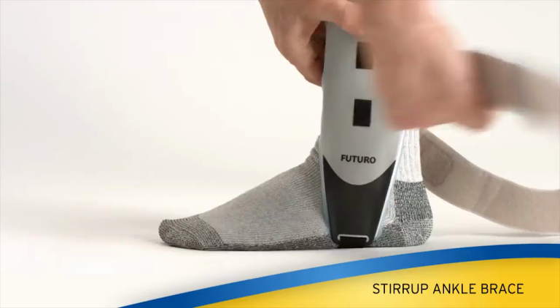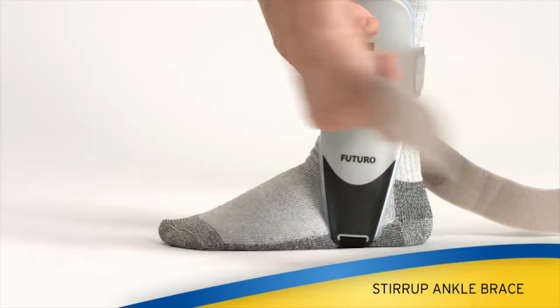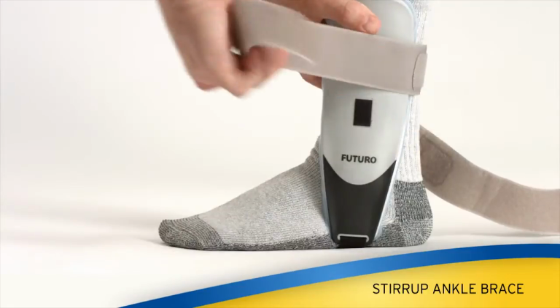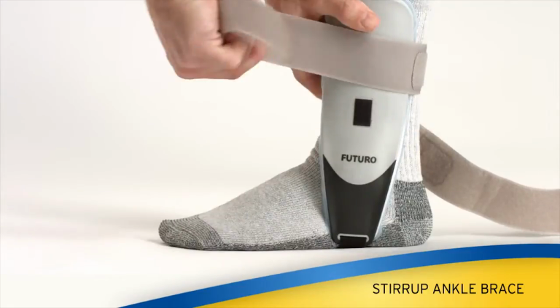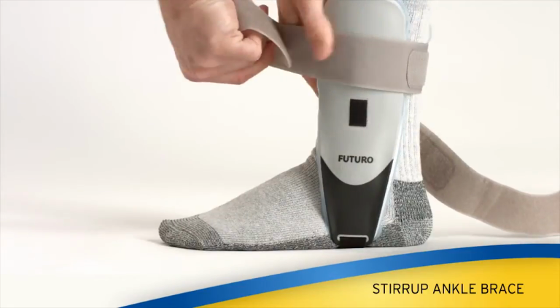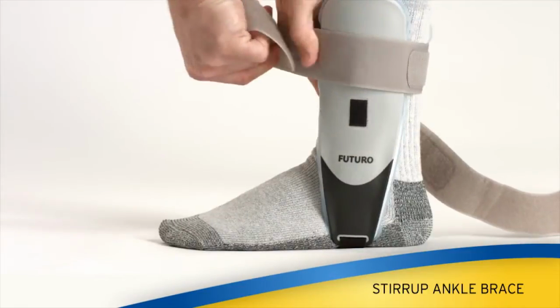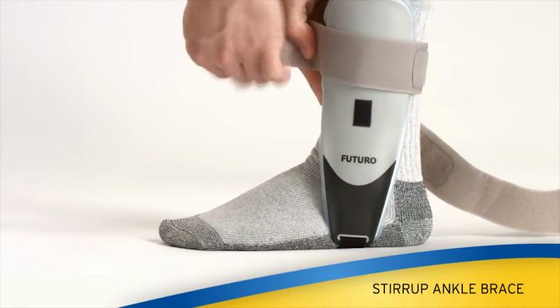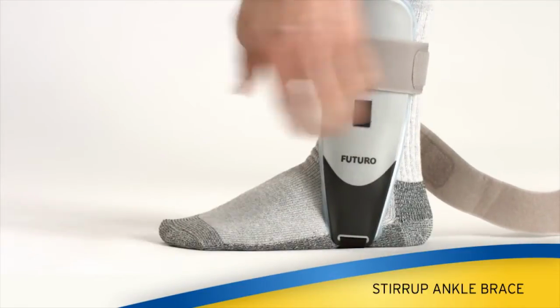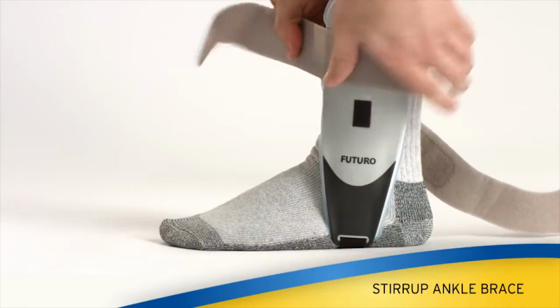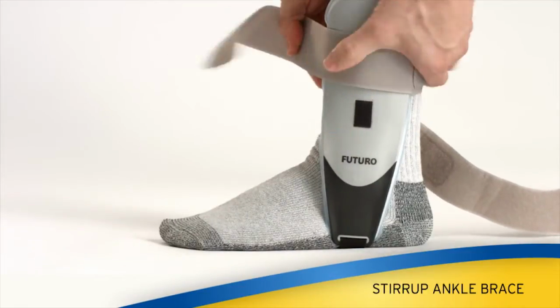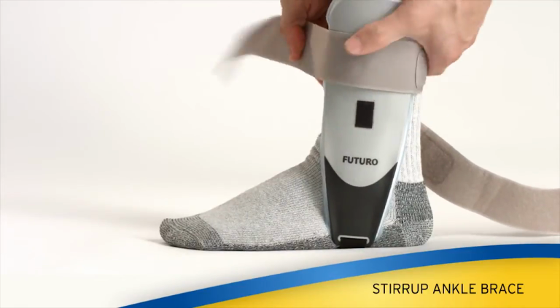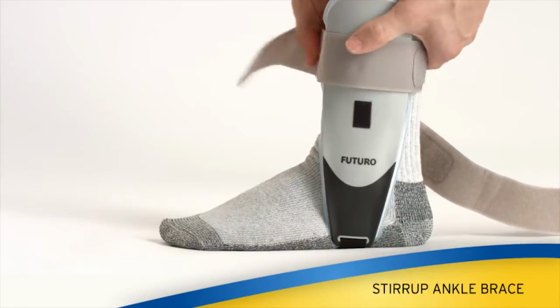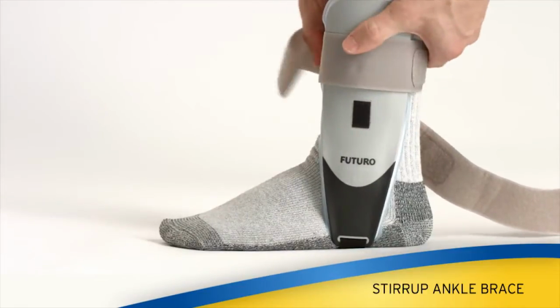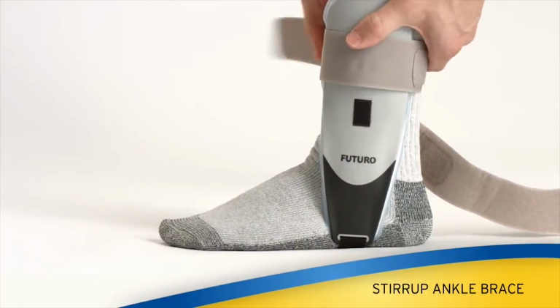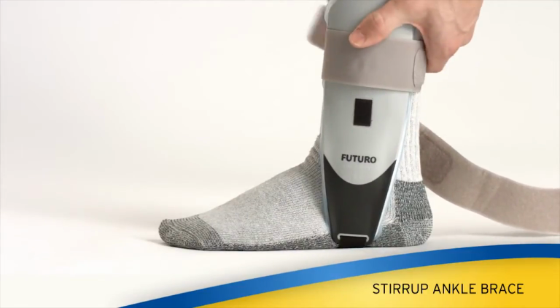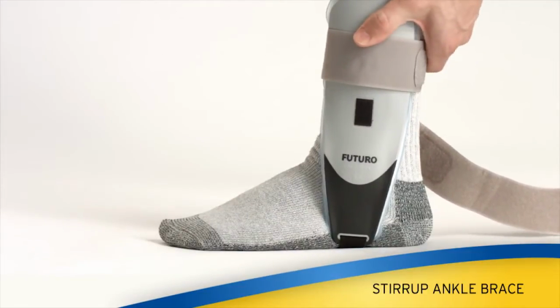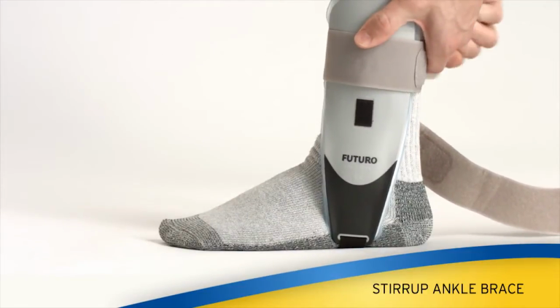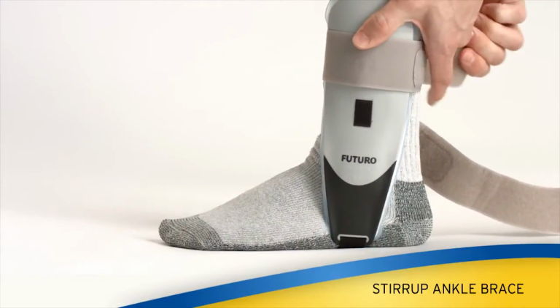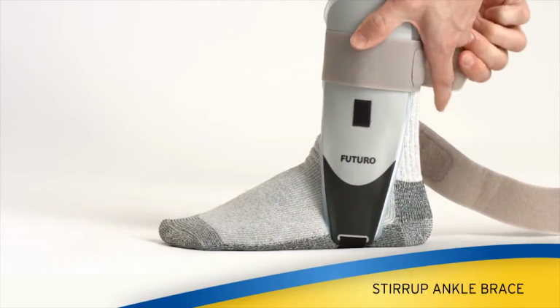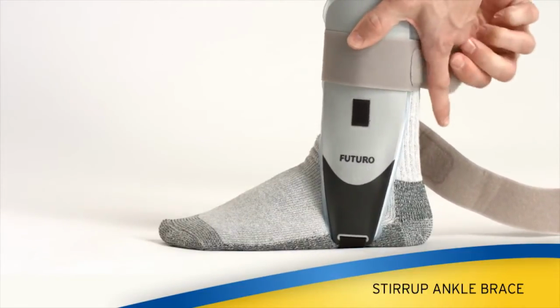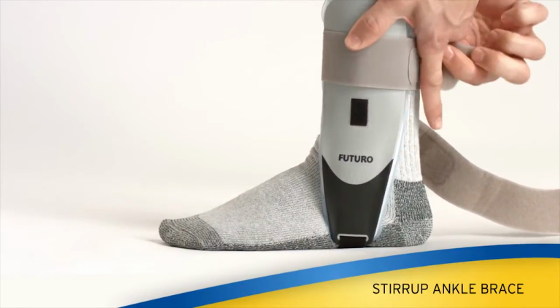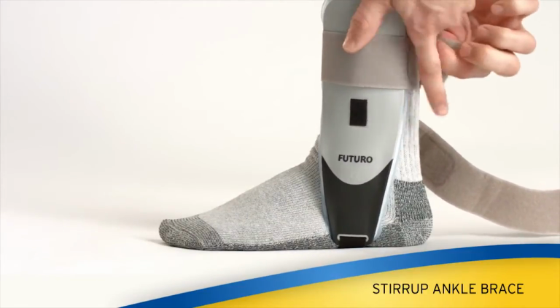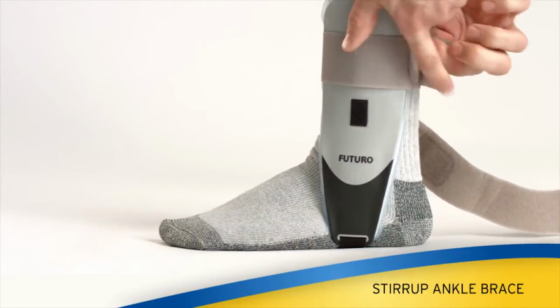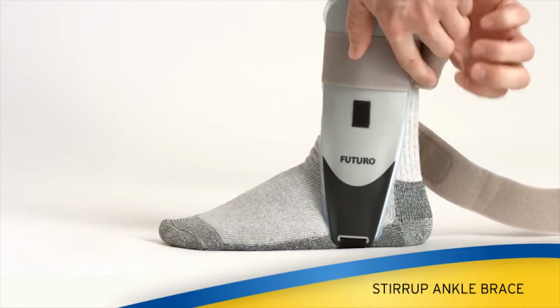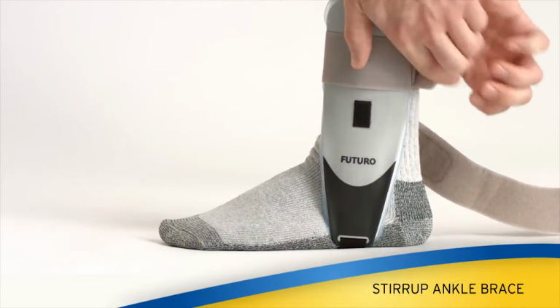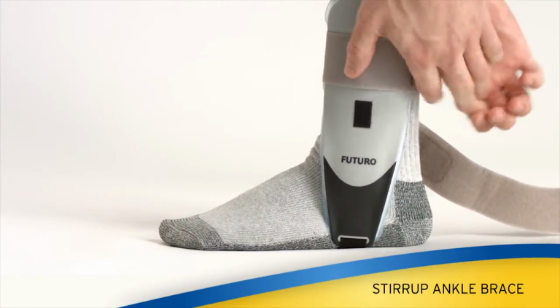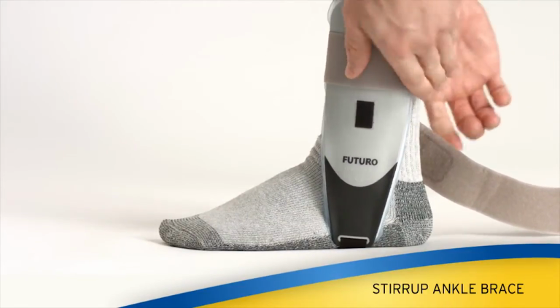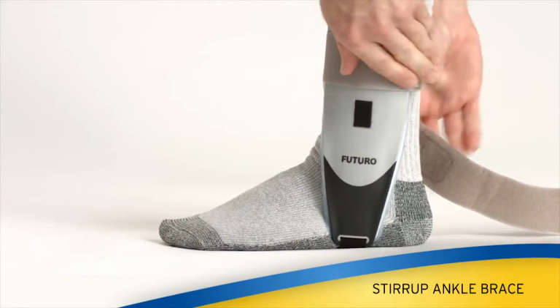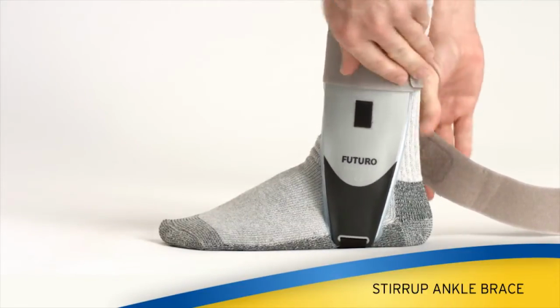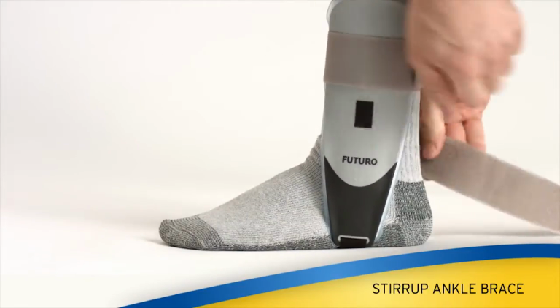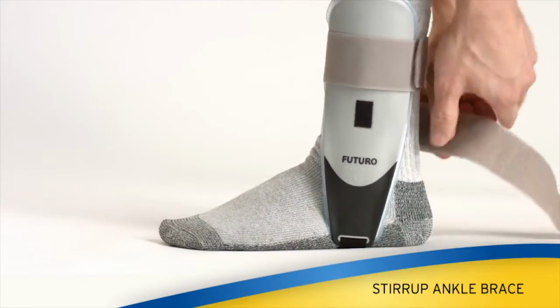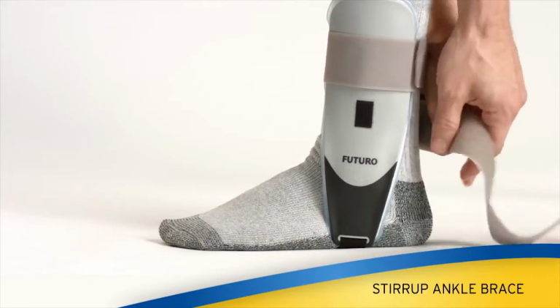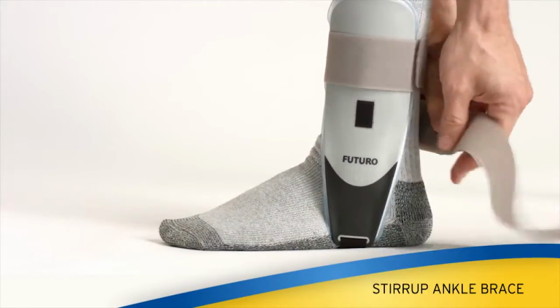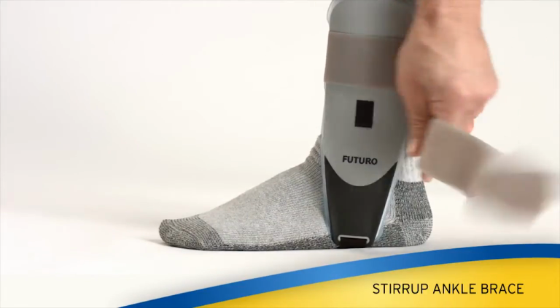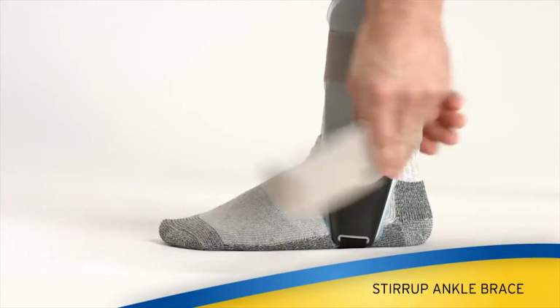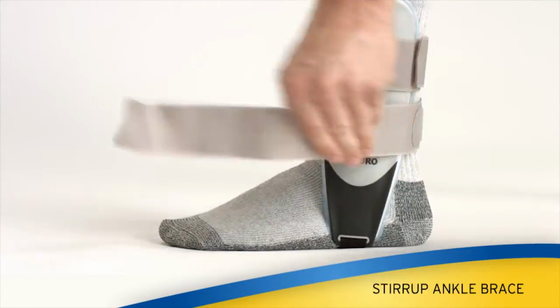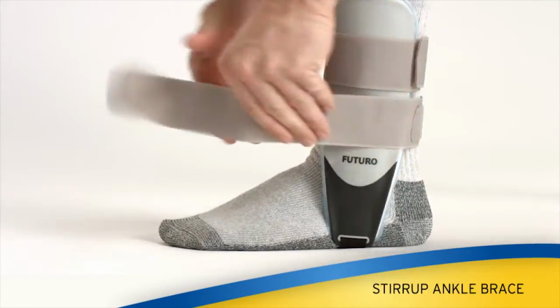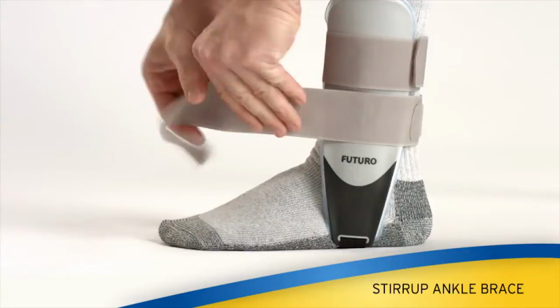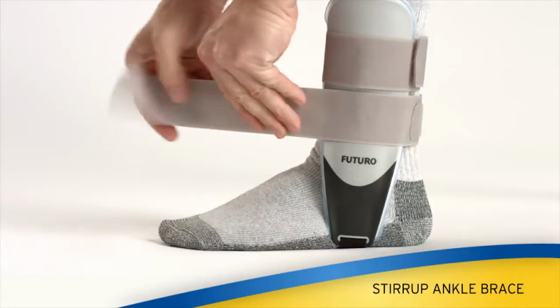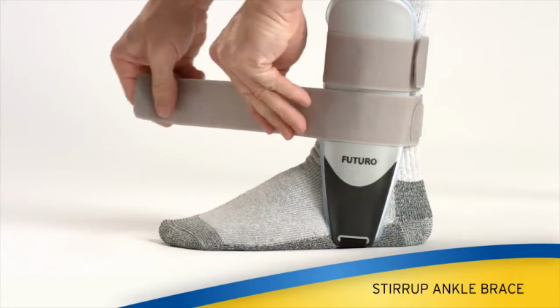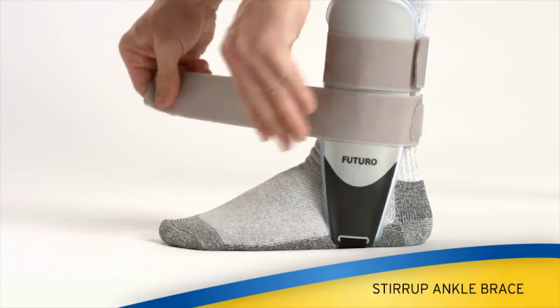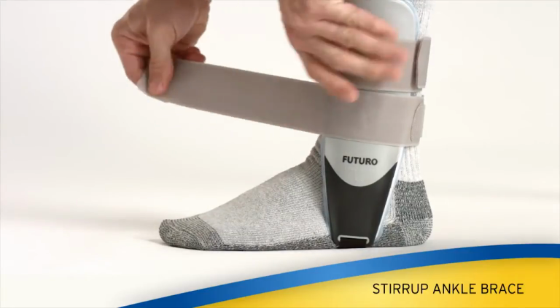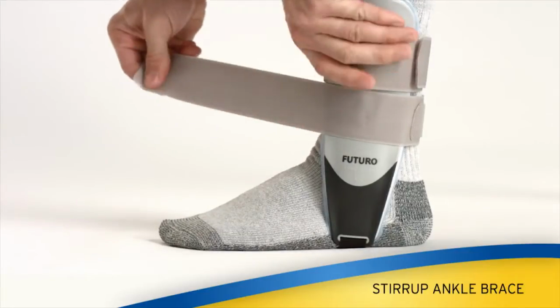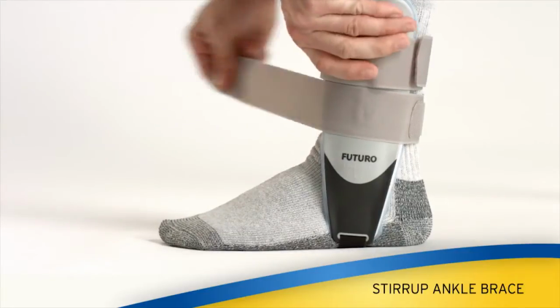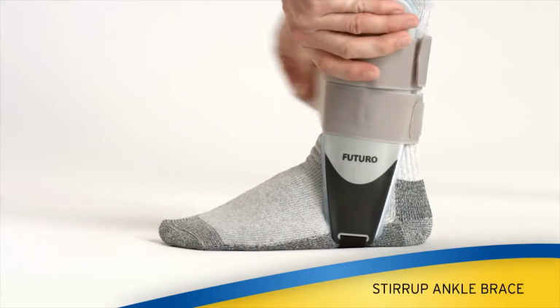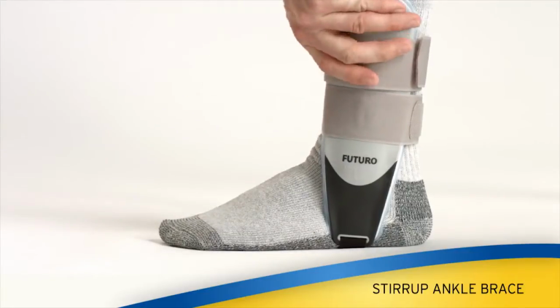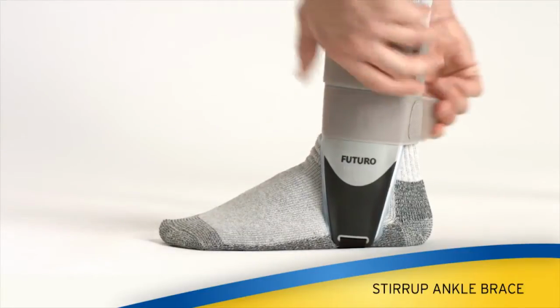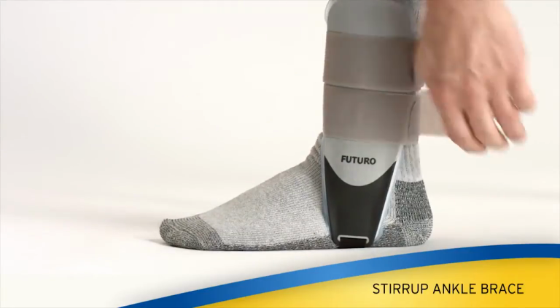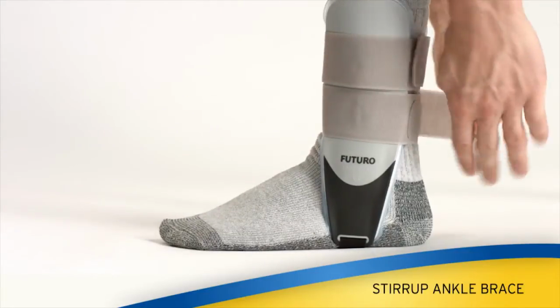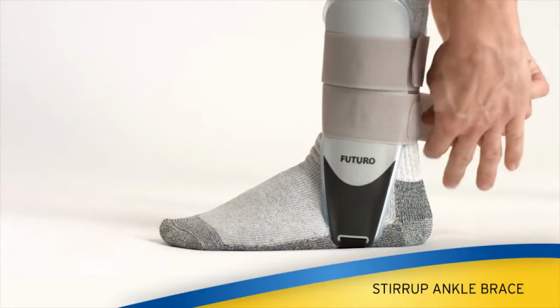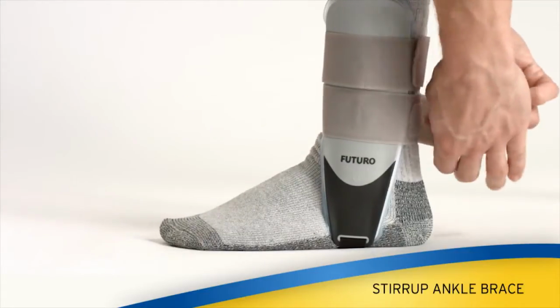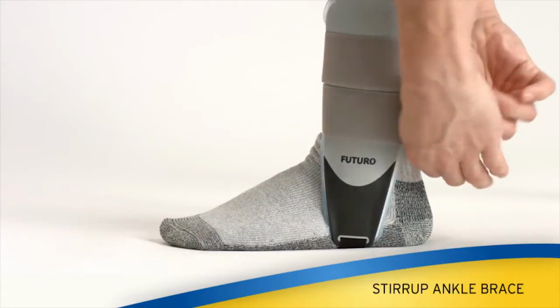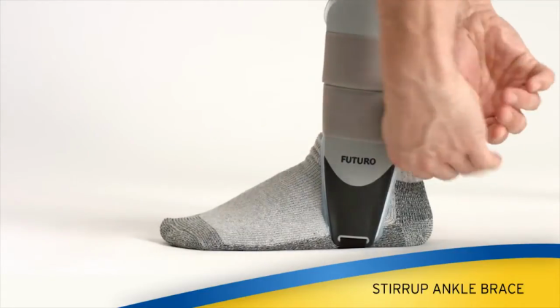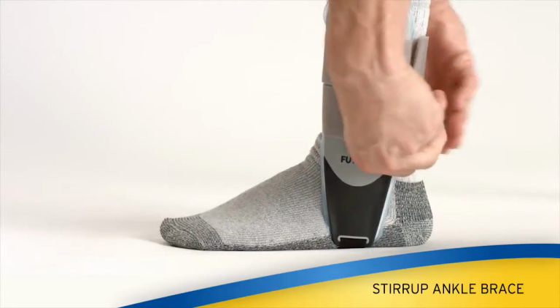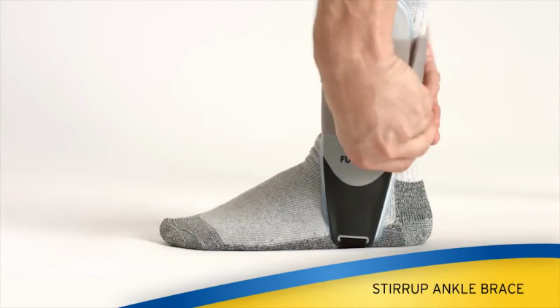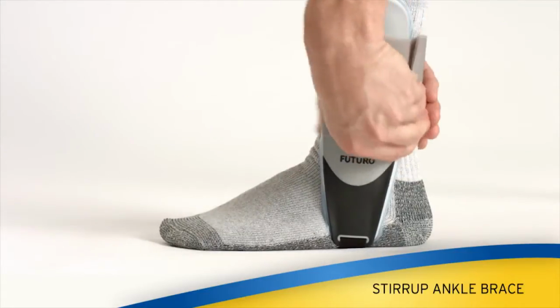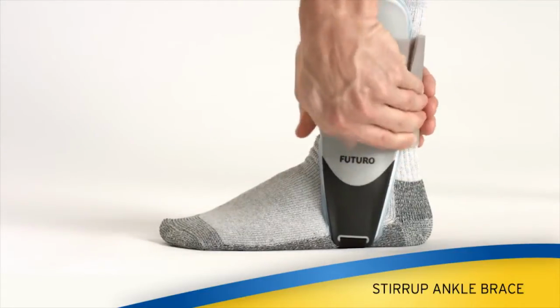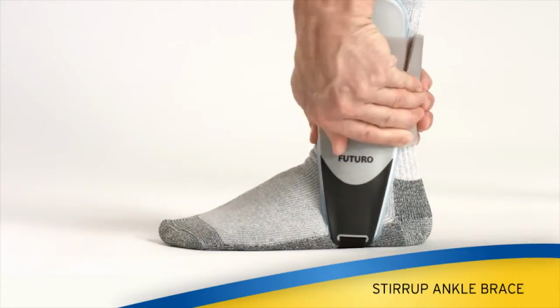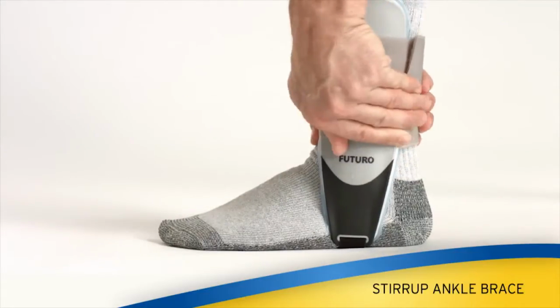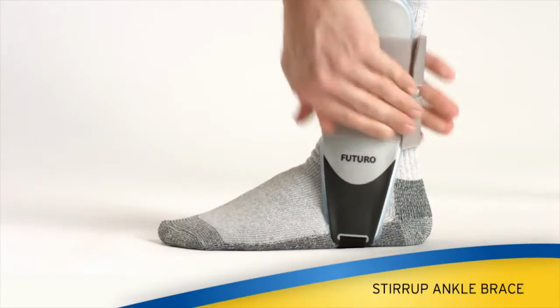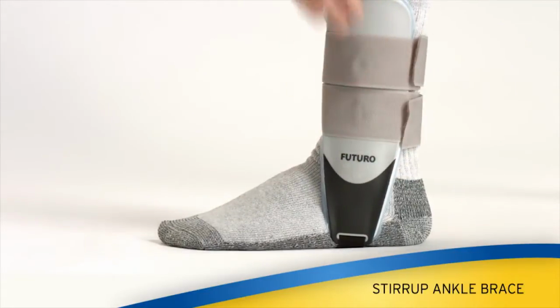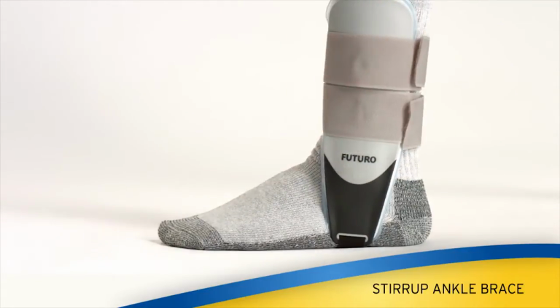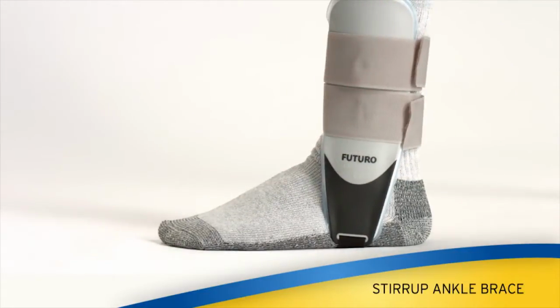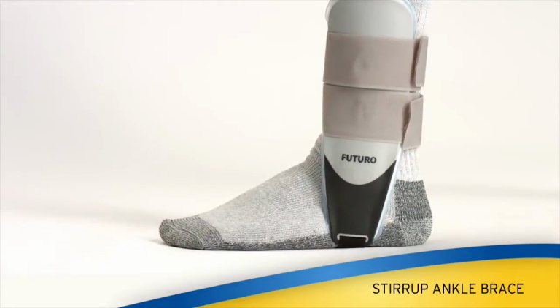The Stirrup Ankle Brace is ideal for weak ankles and/or for post-cast treatment, and can be used on the right or left ankle.